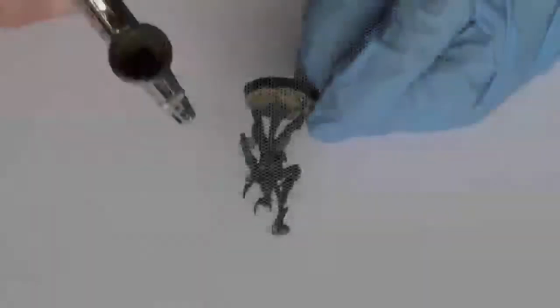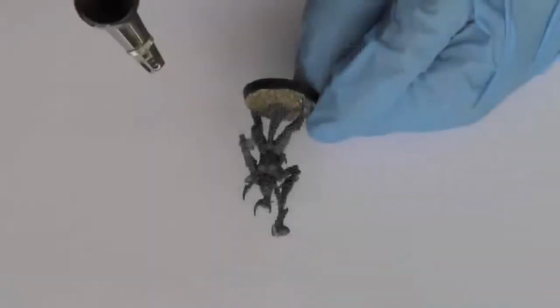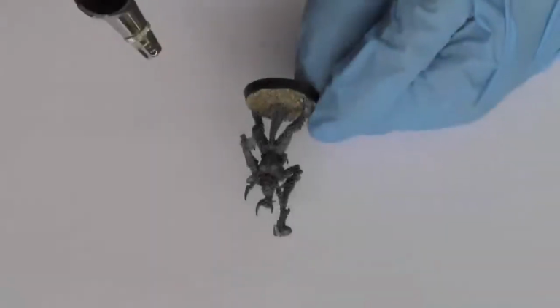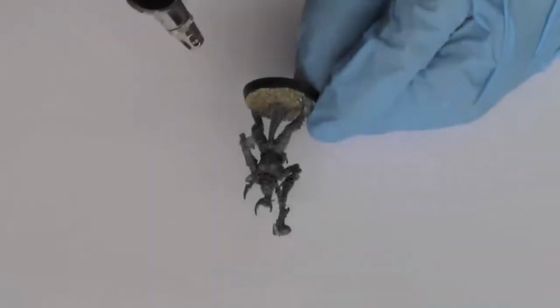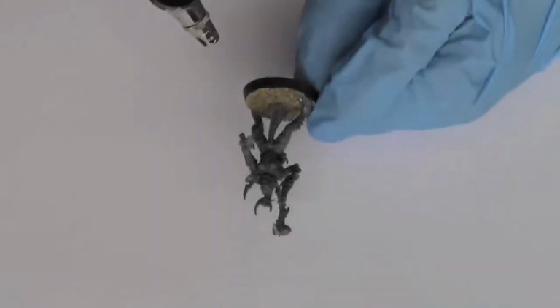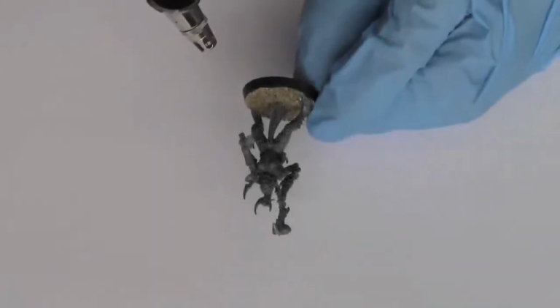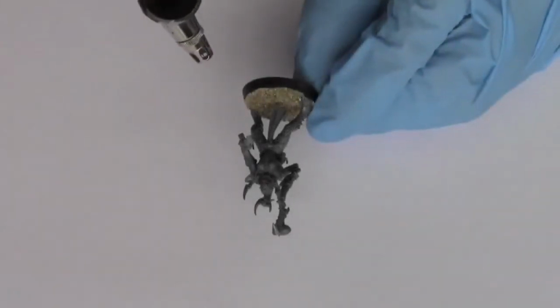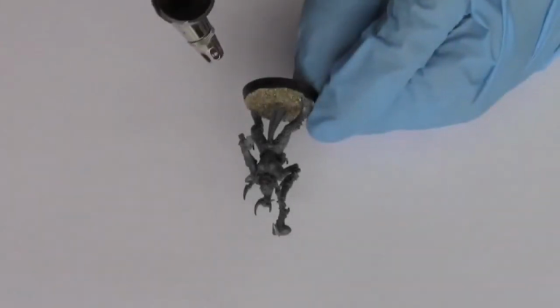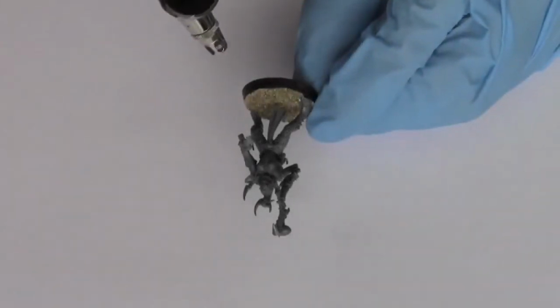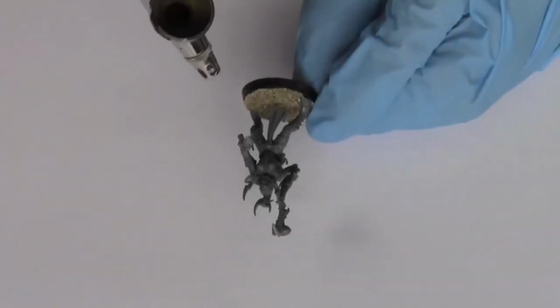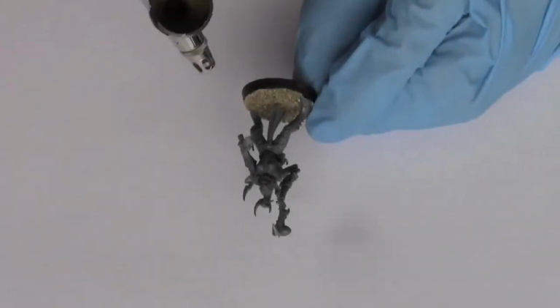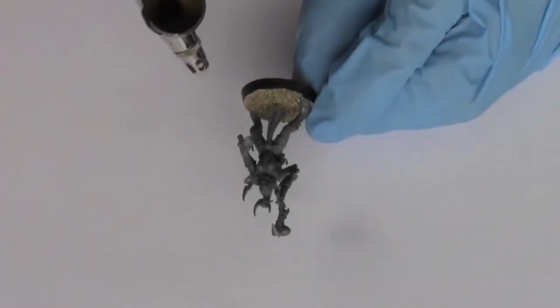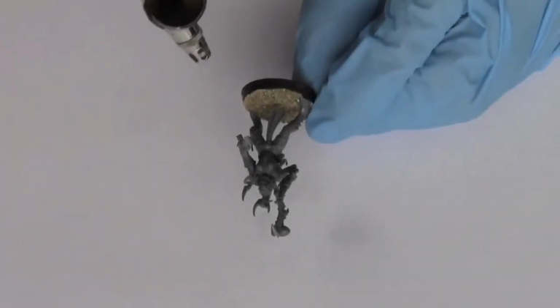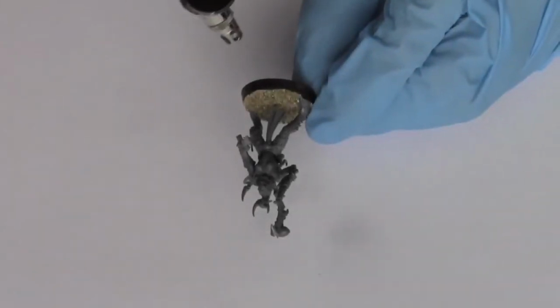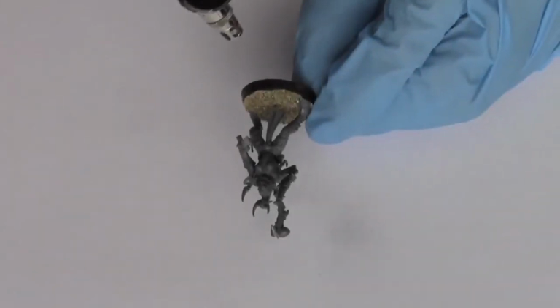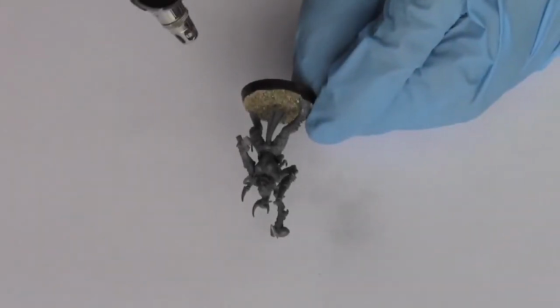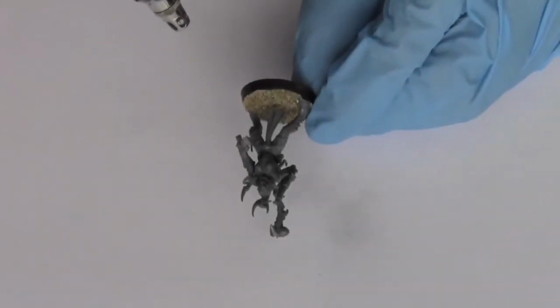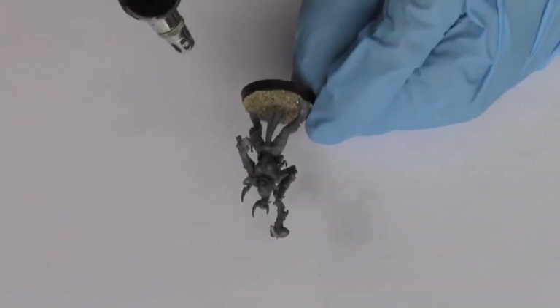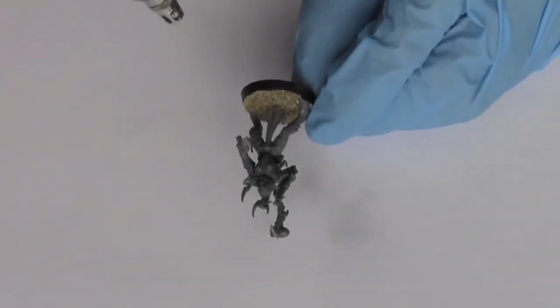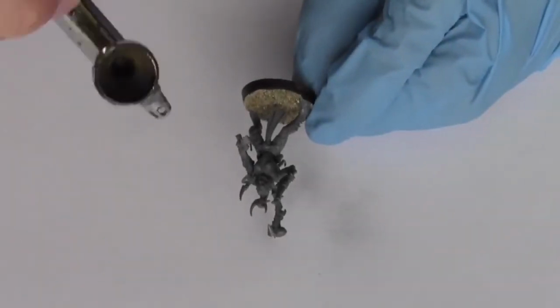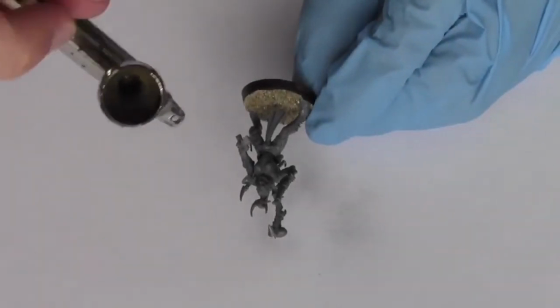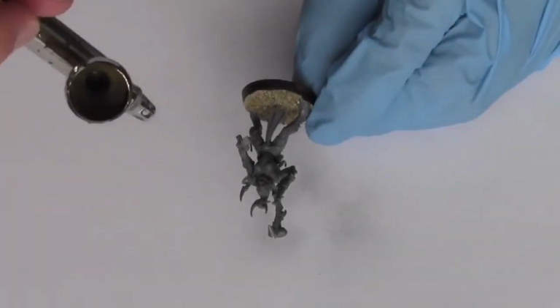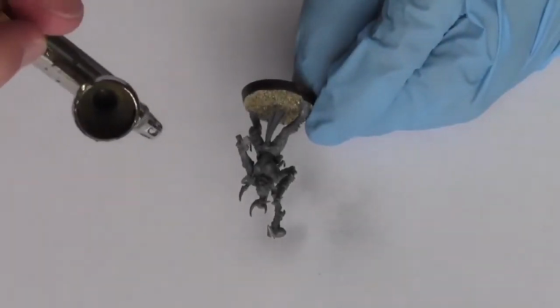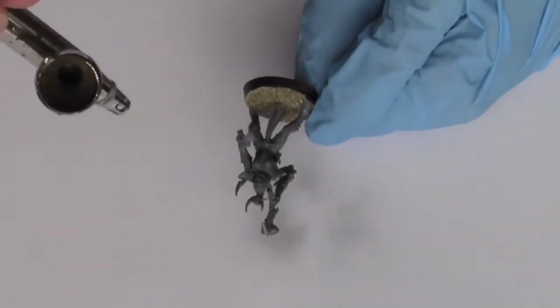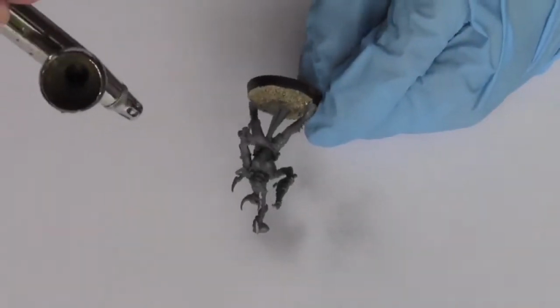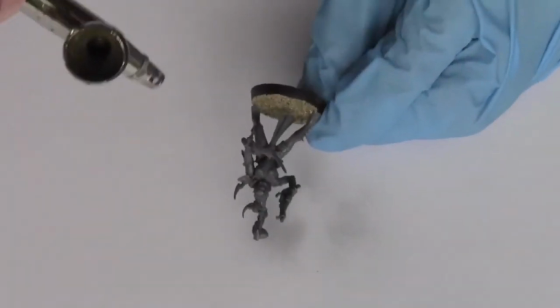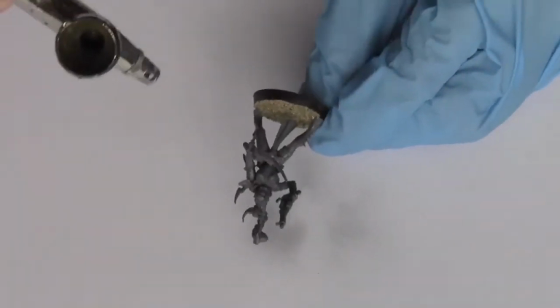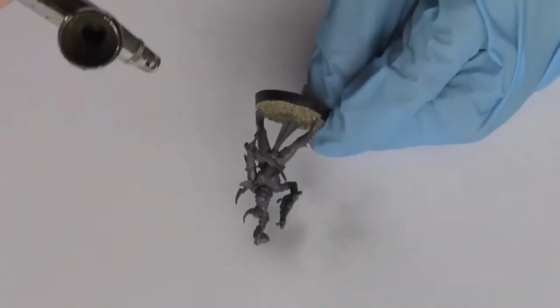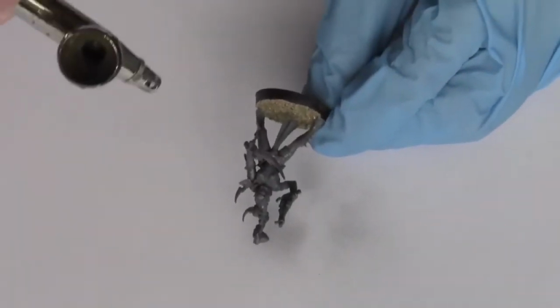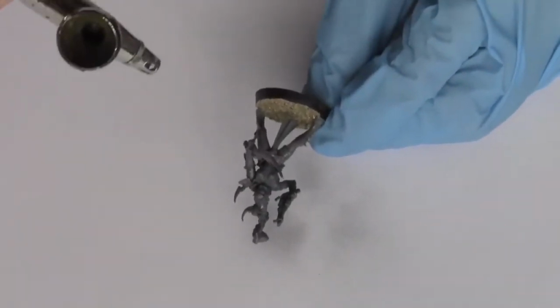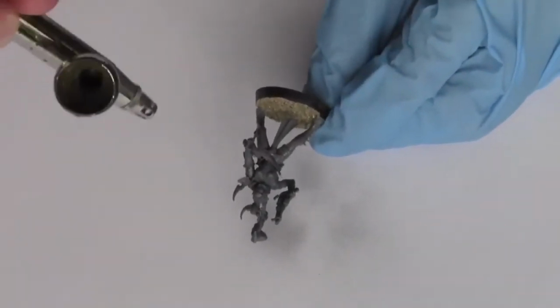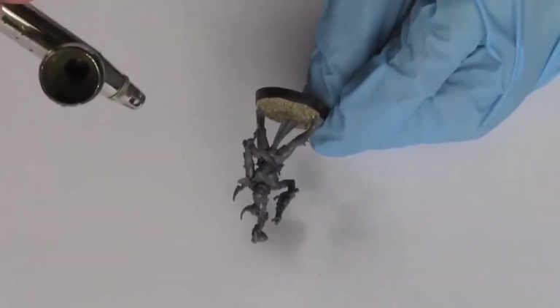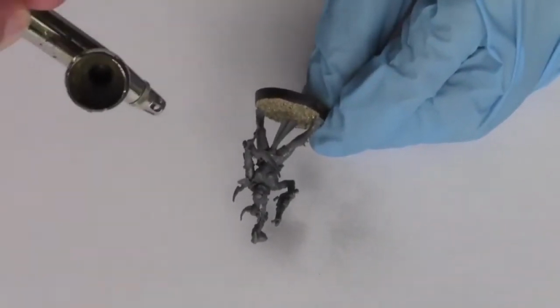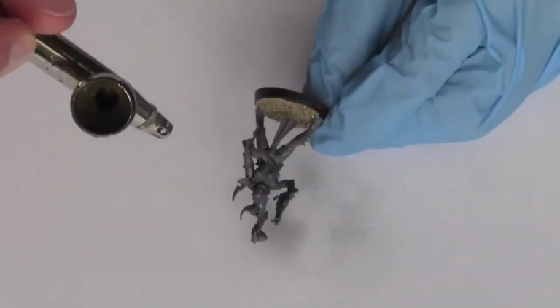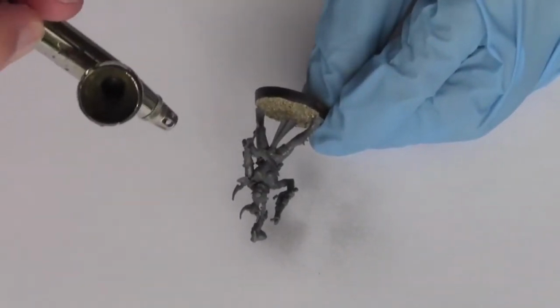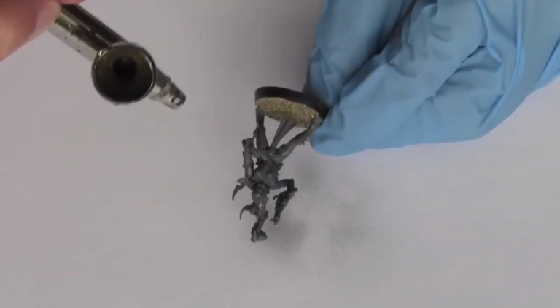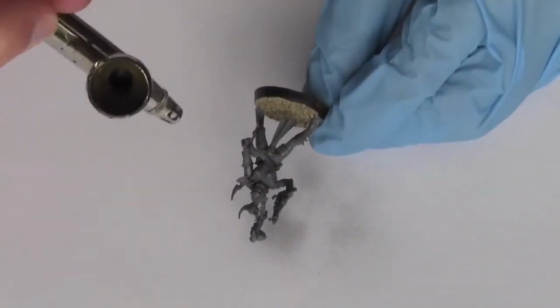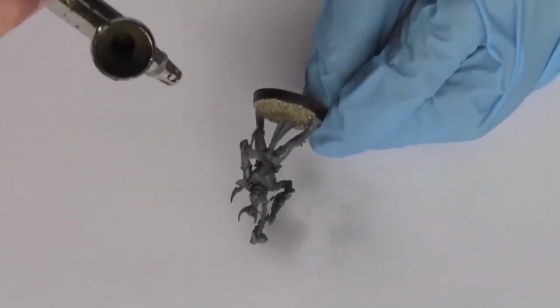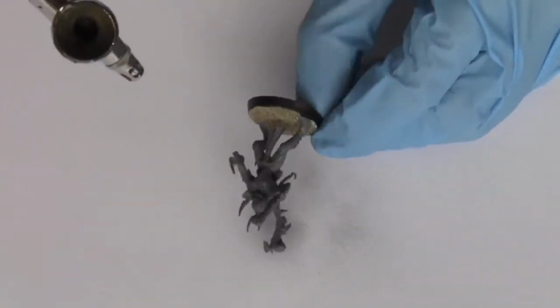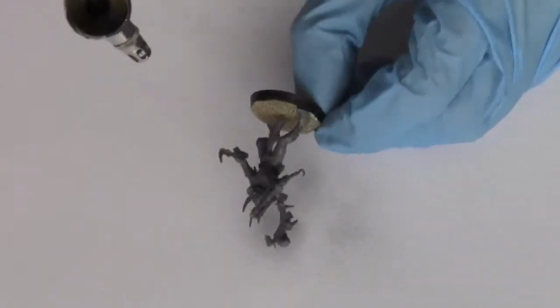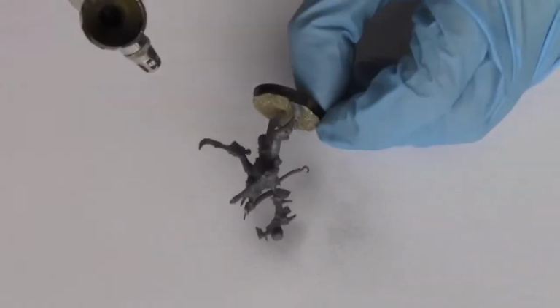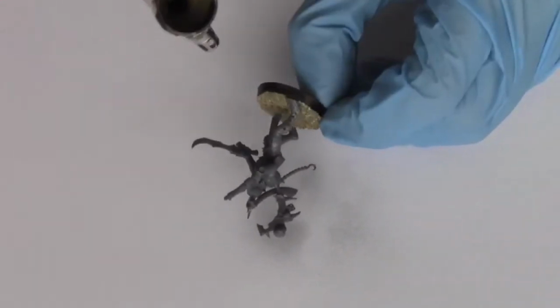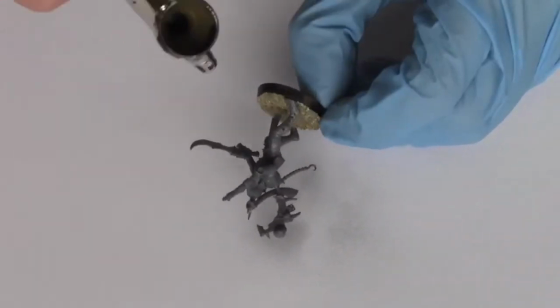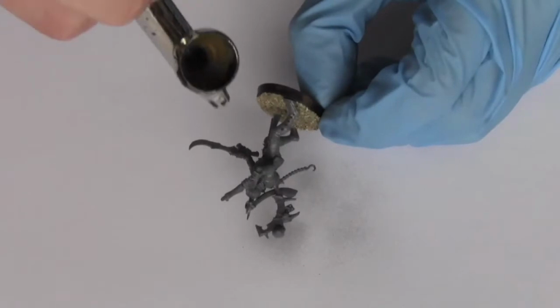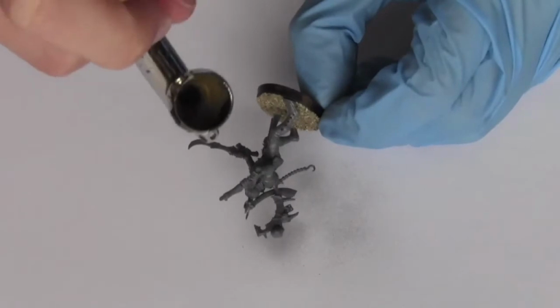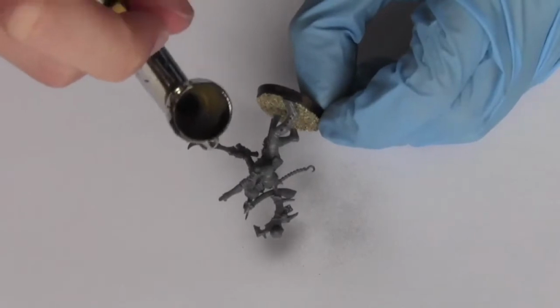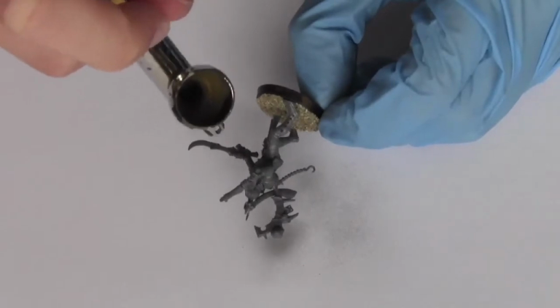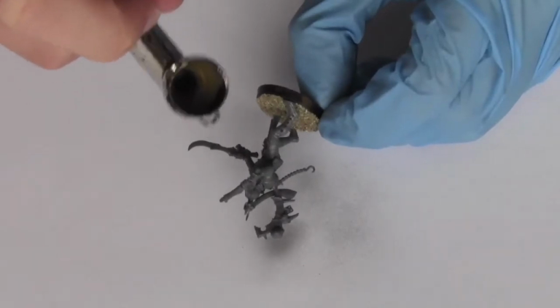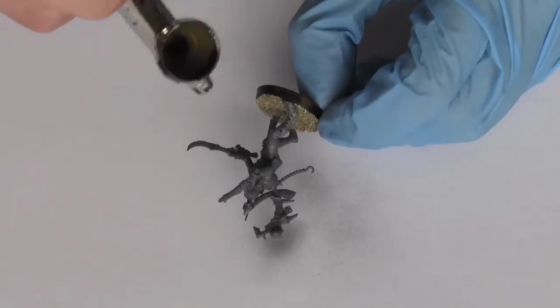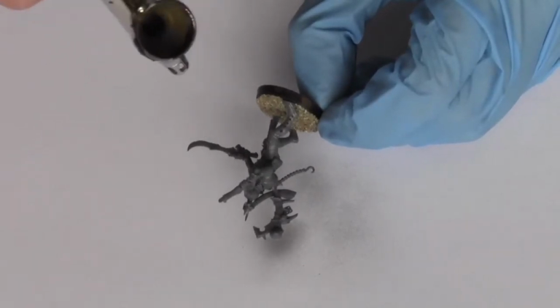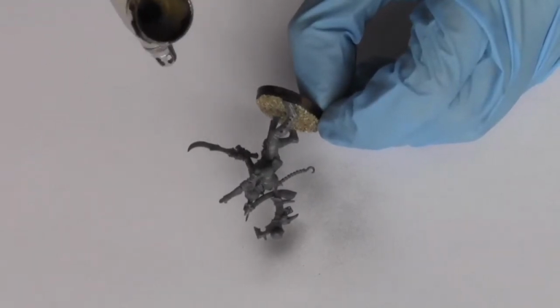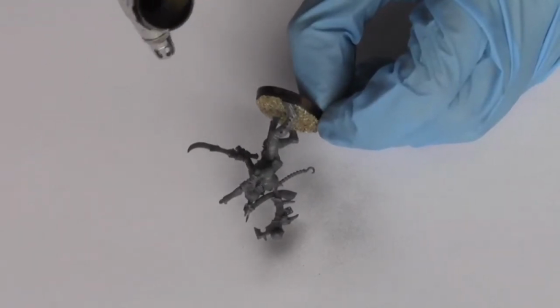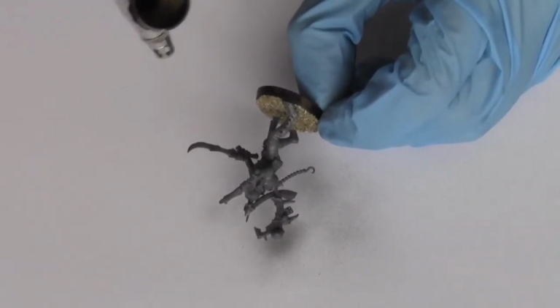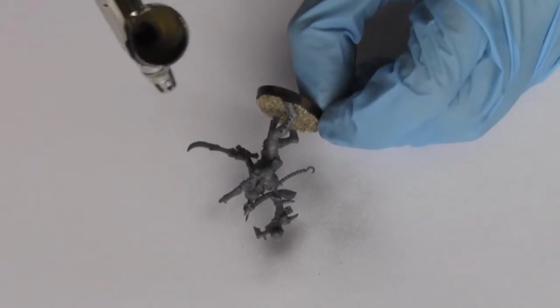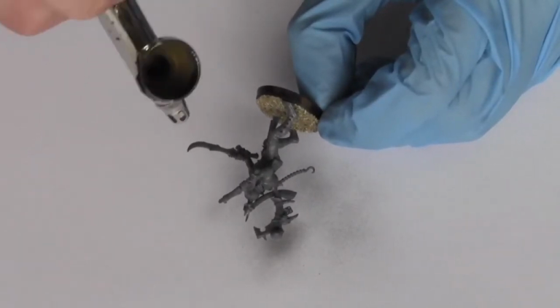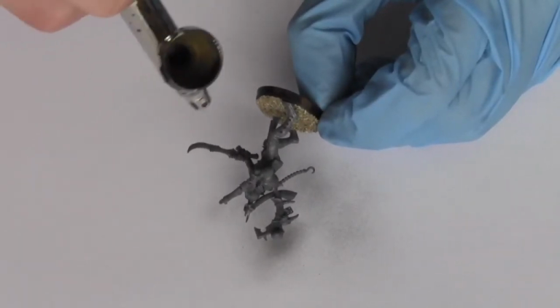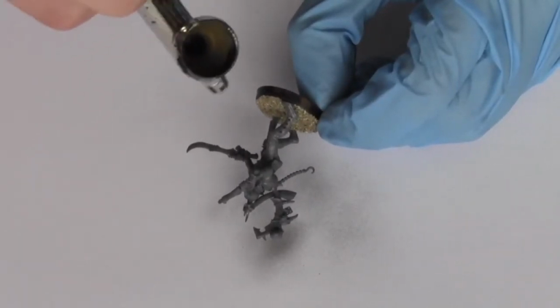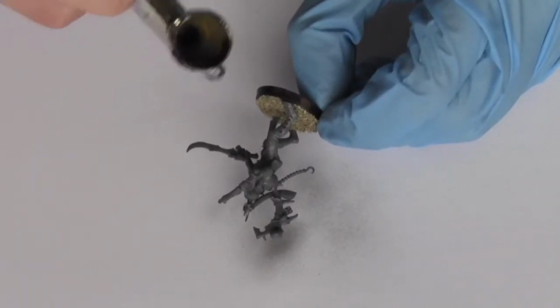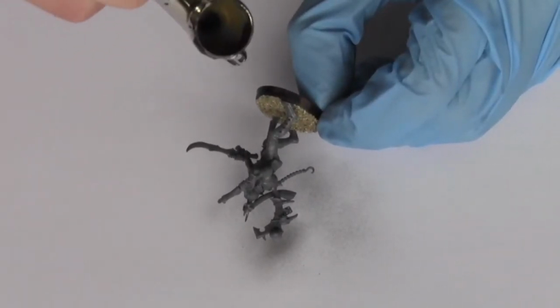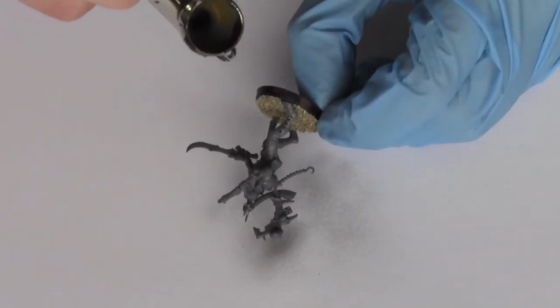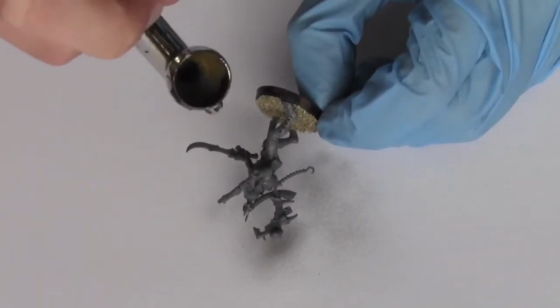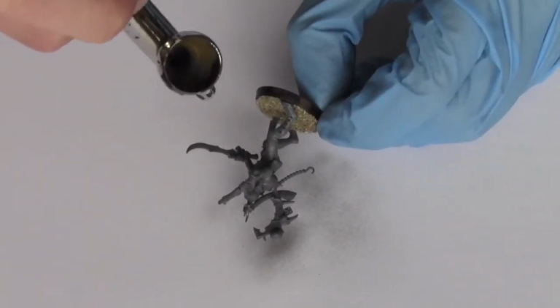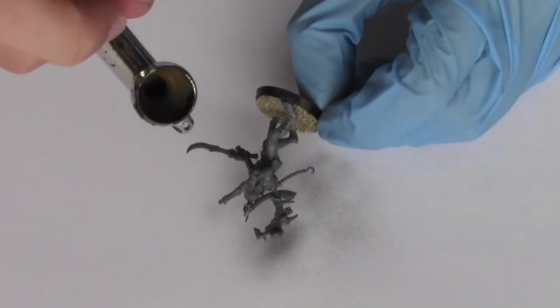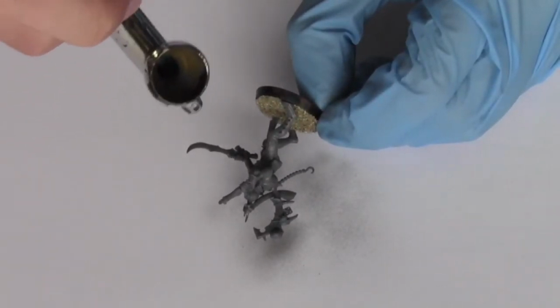Hello and welcome back to JMP Miniatures. This video is a painting tutorial on how to paint Dark Eldar Witches.